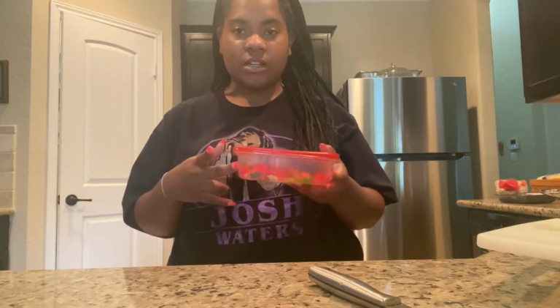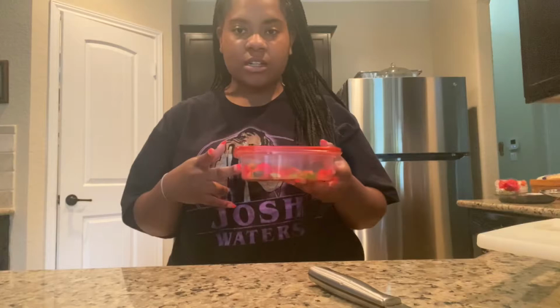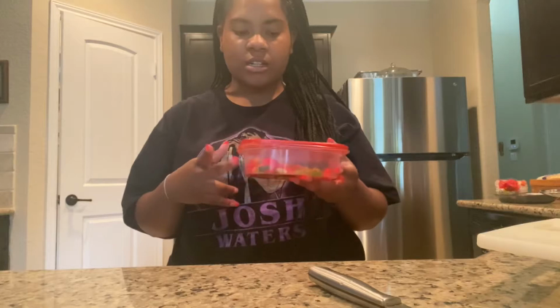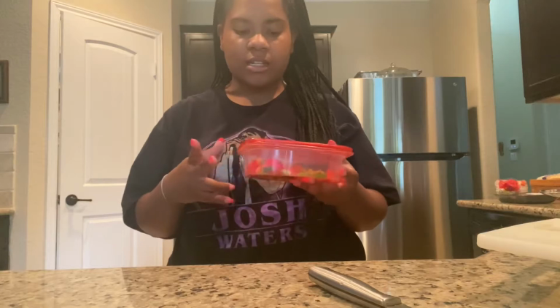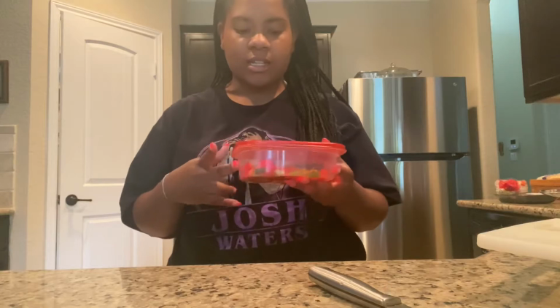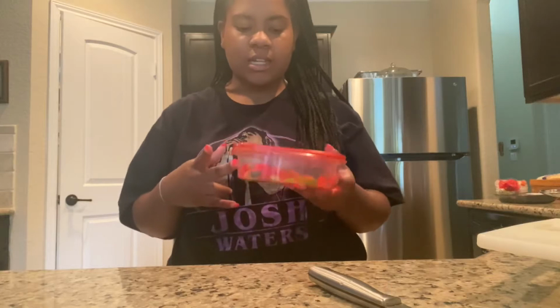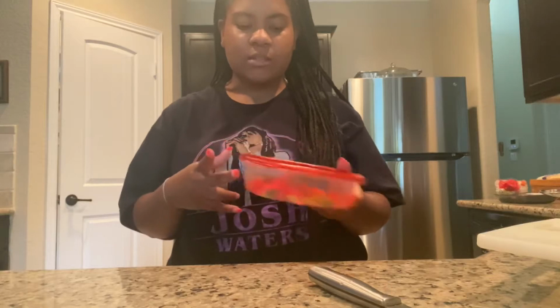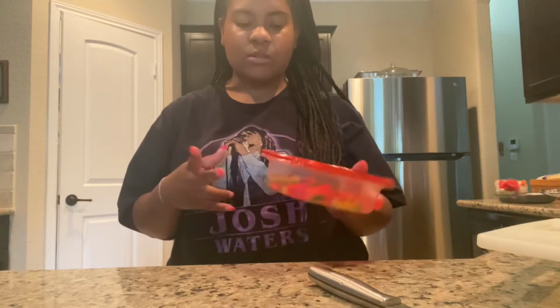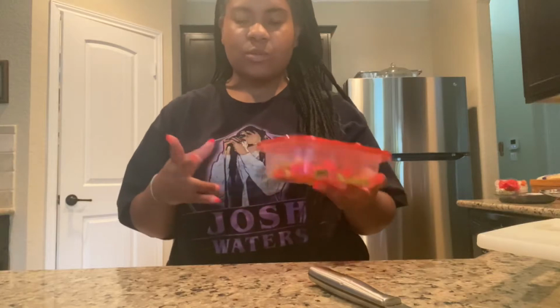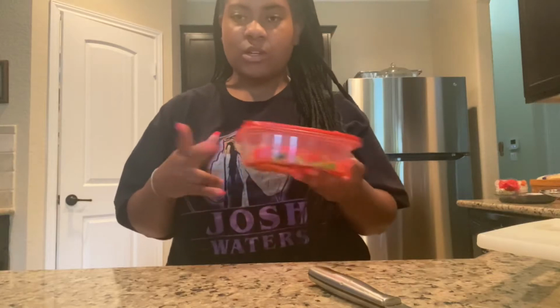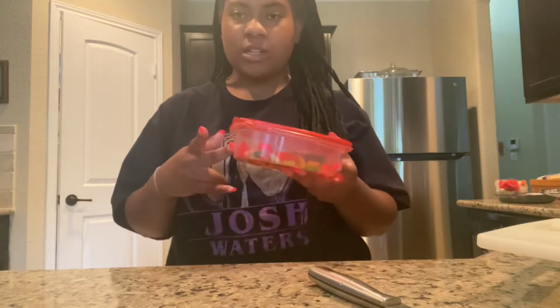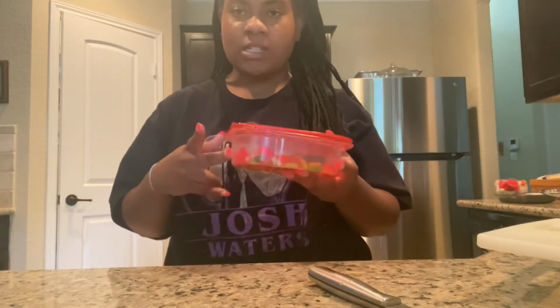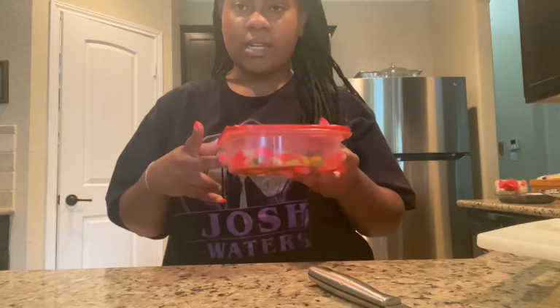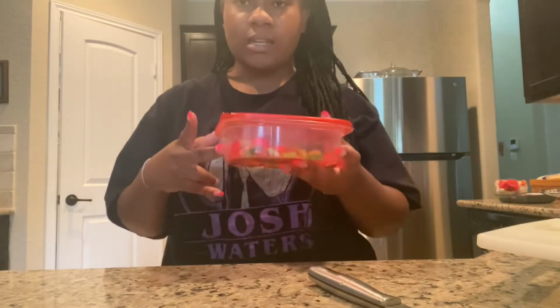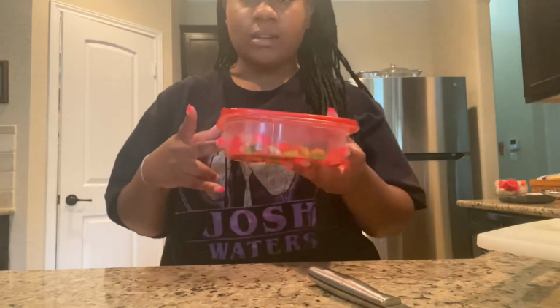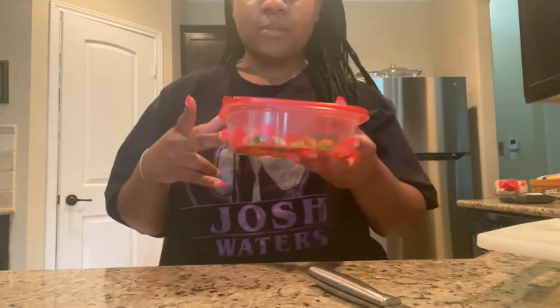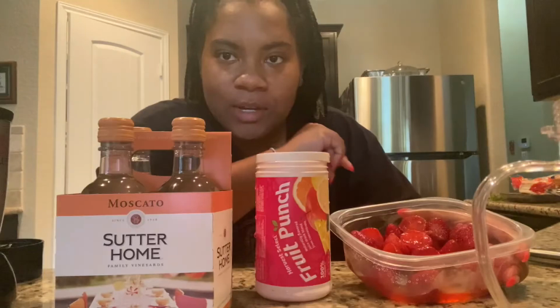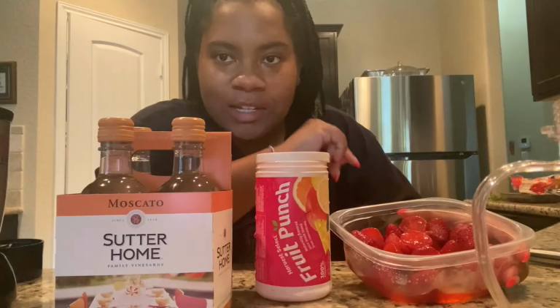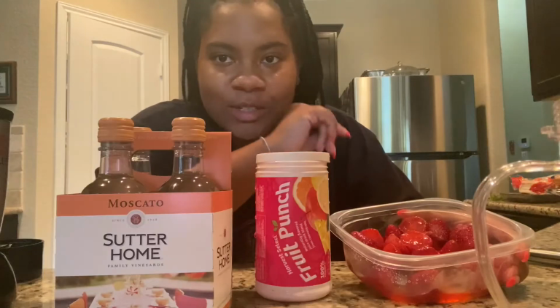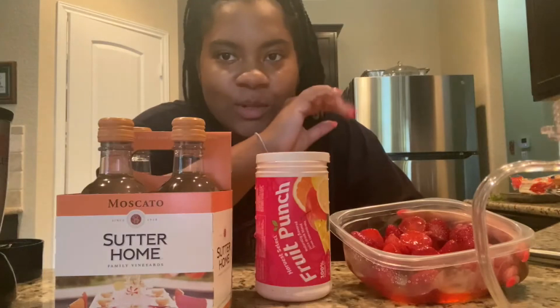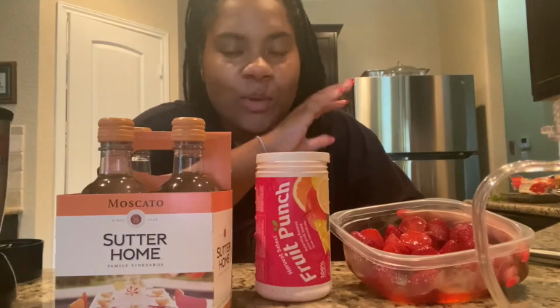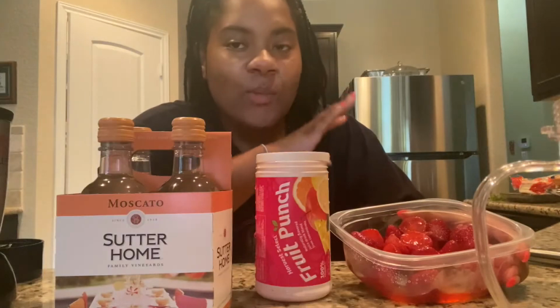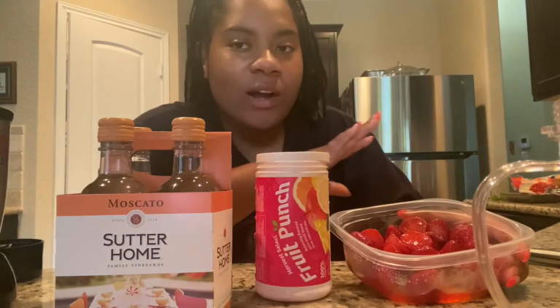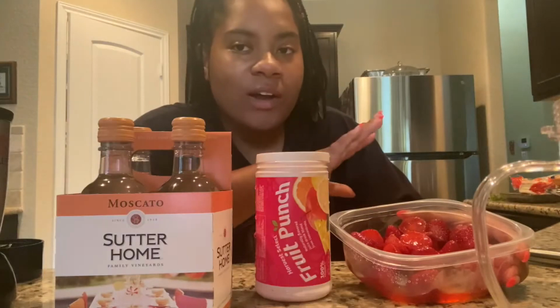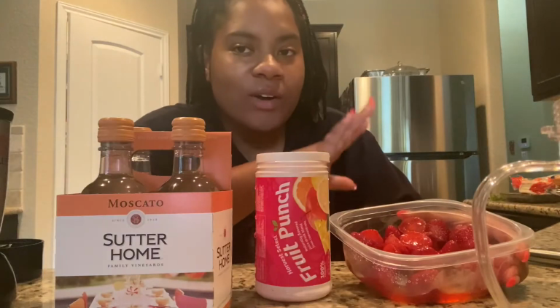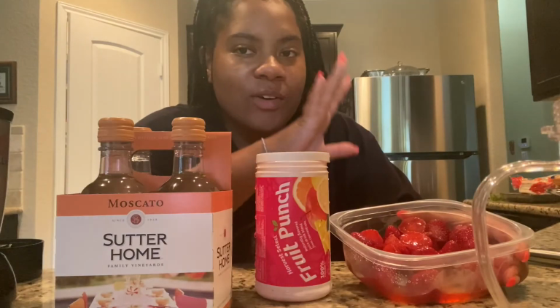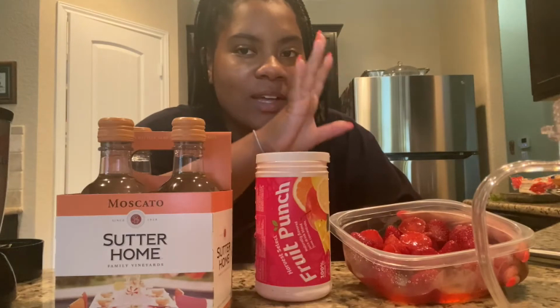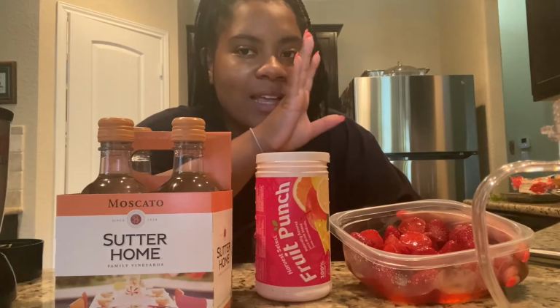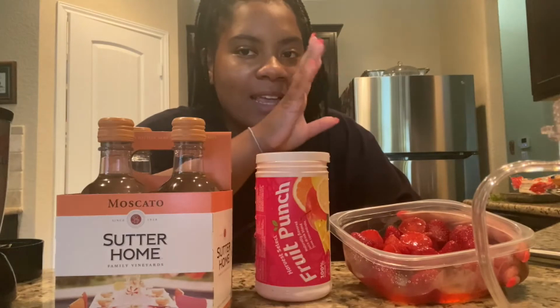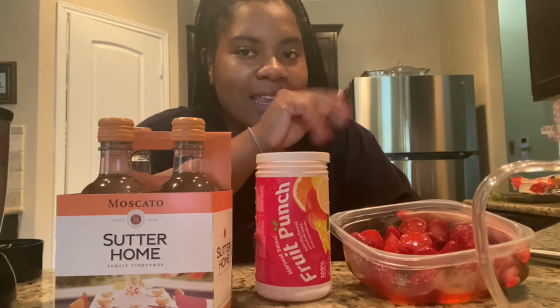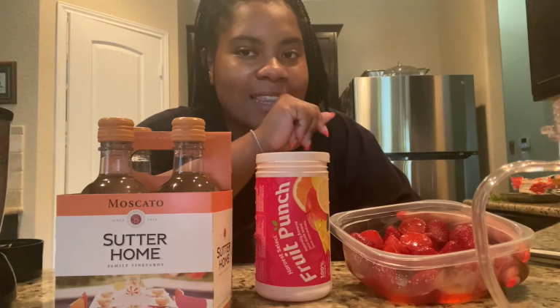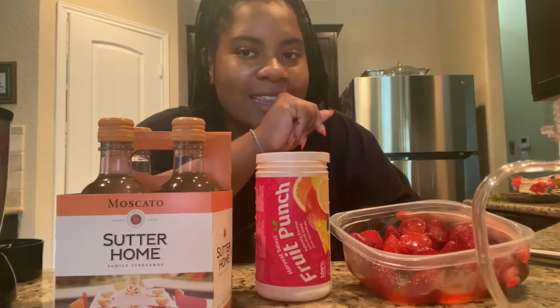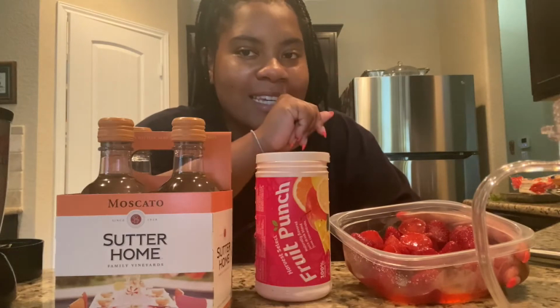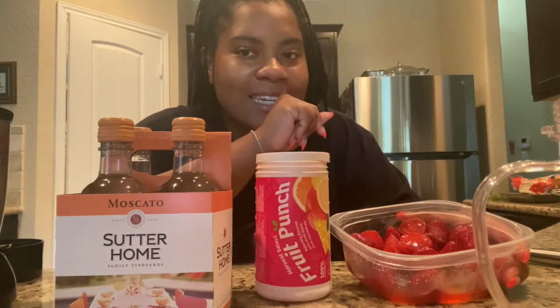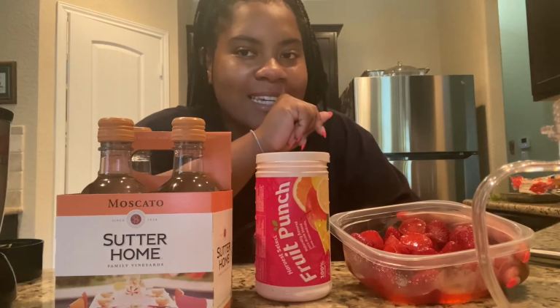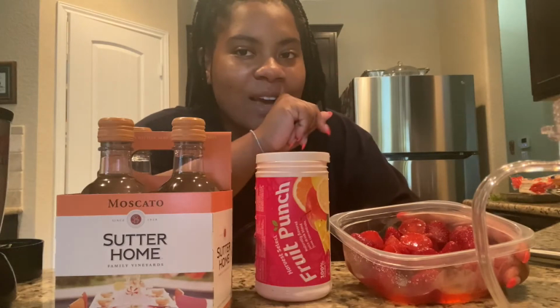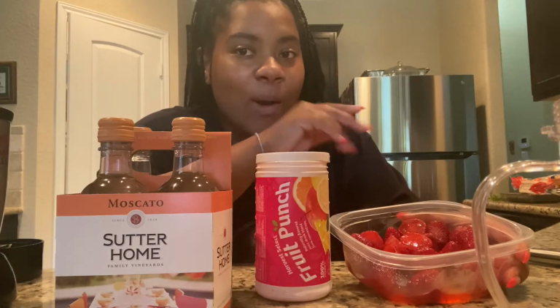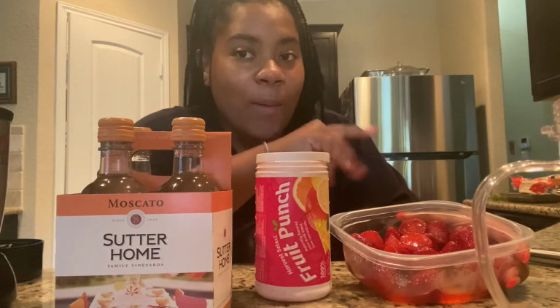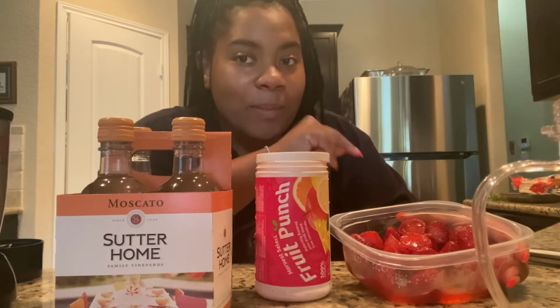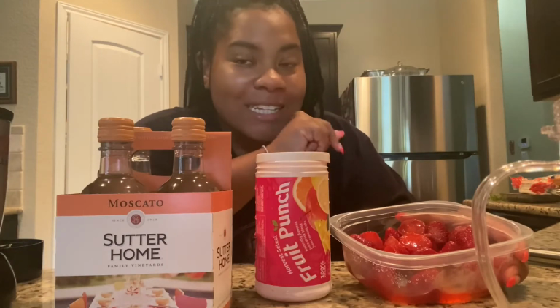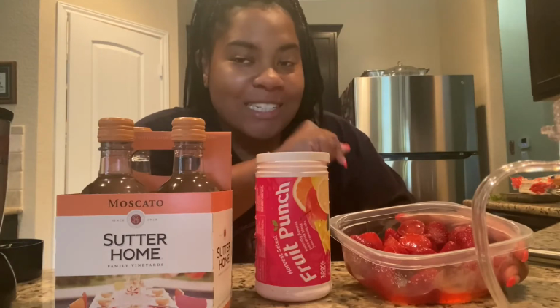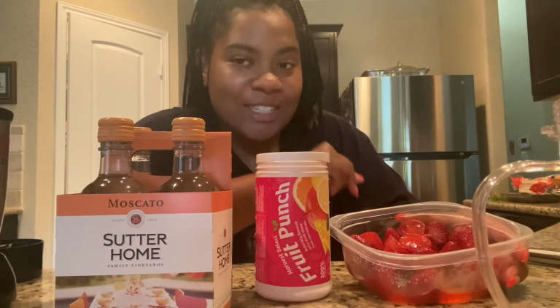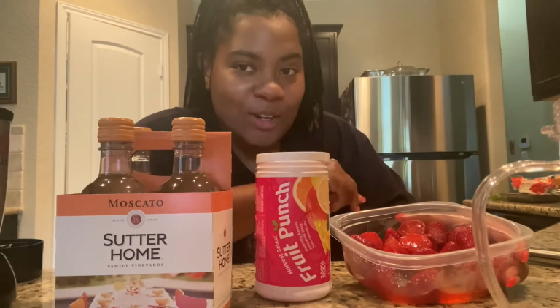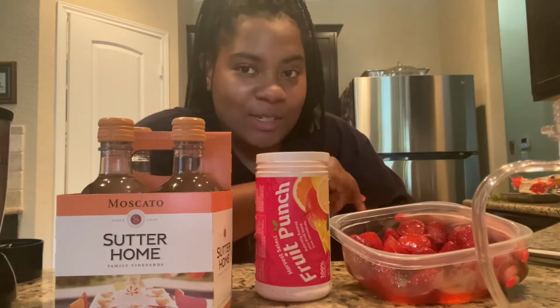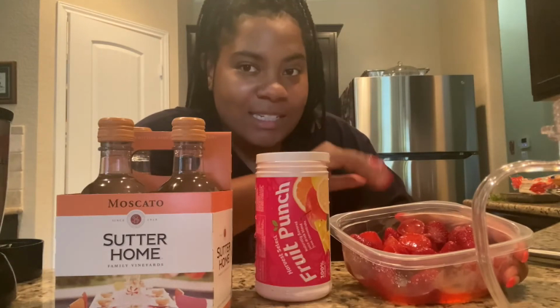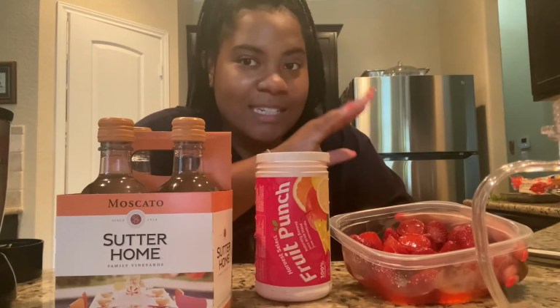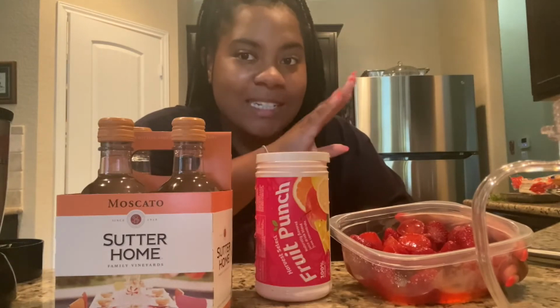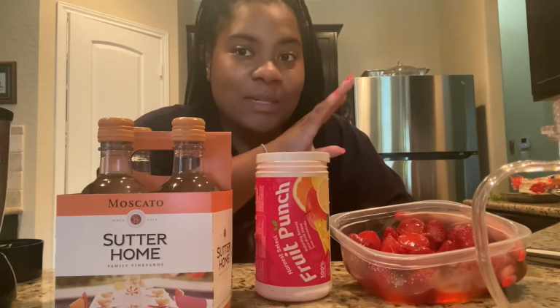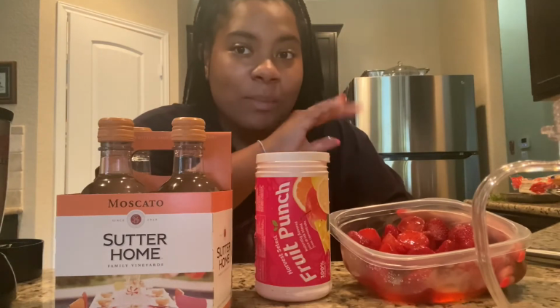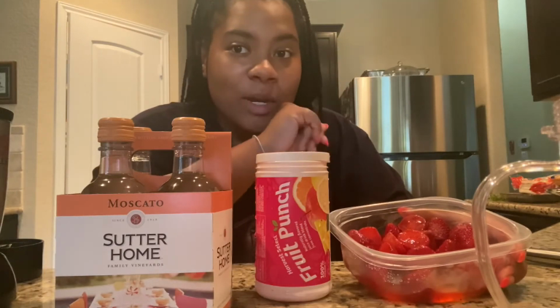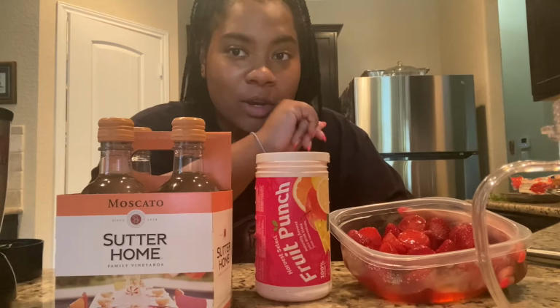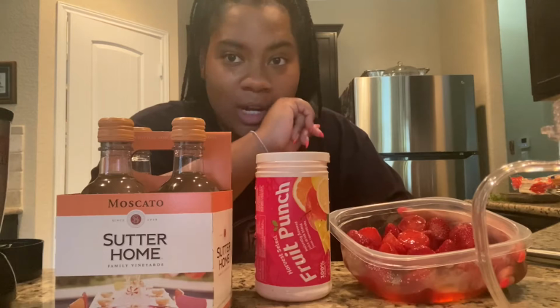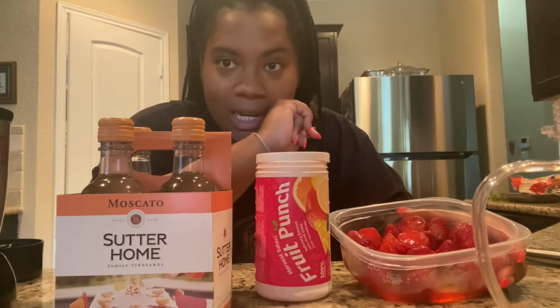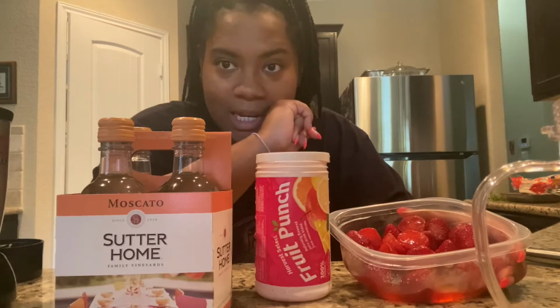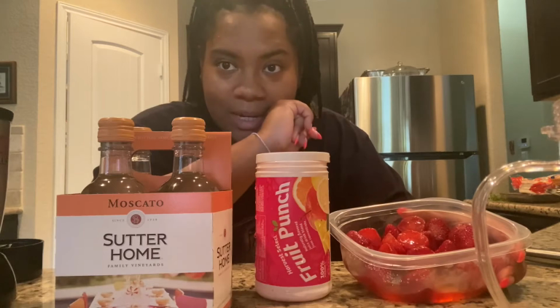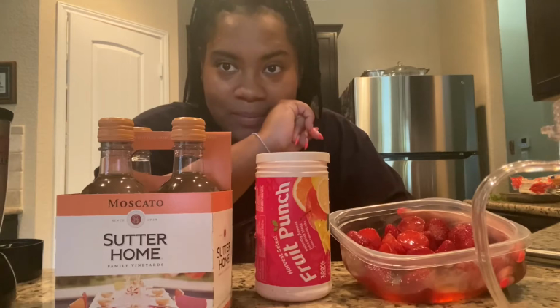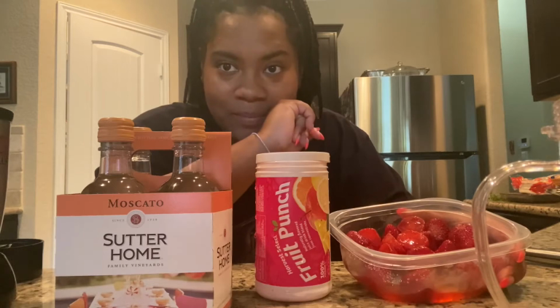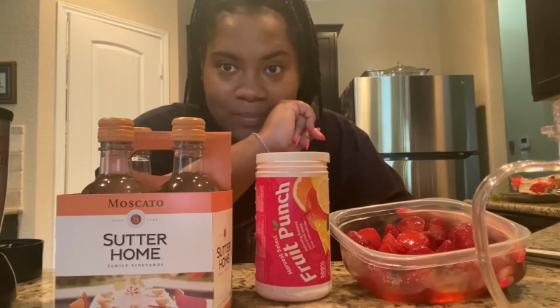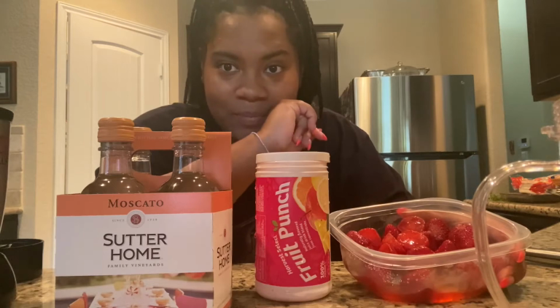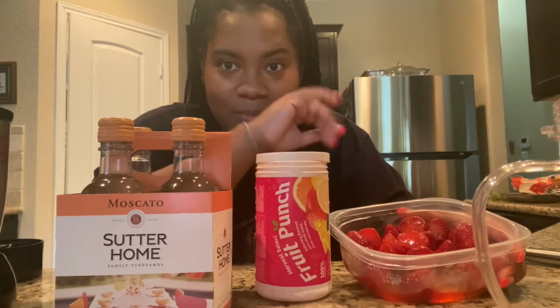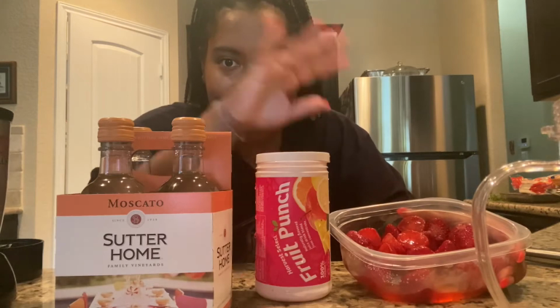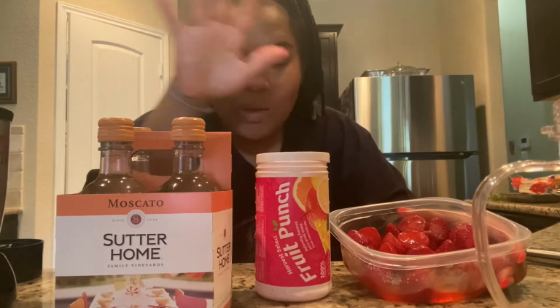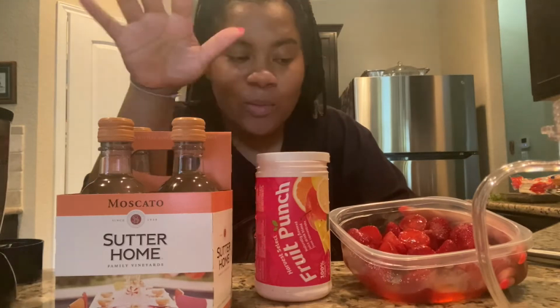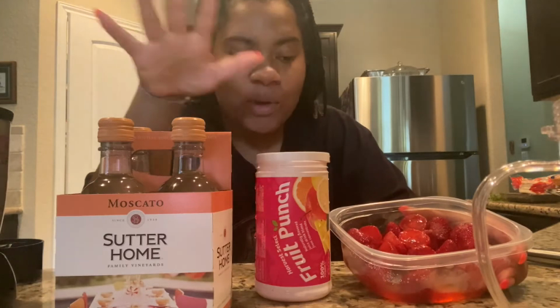Now it's done, so you can let that marinate in the refrigerator for however long, or until you're done cooking — that's when we're going to take it out.